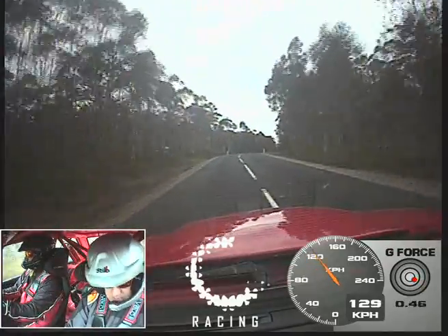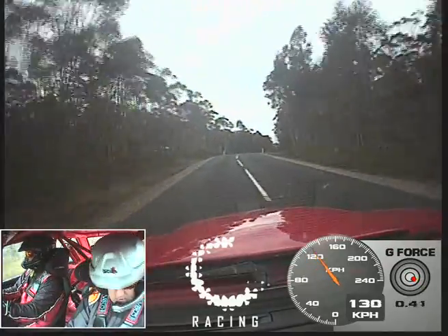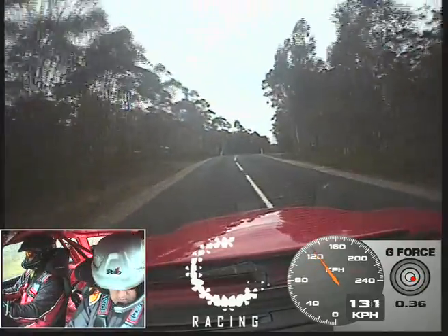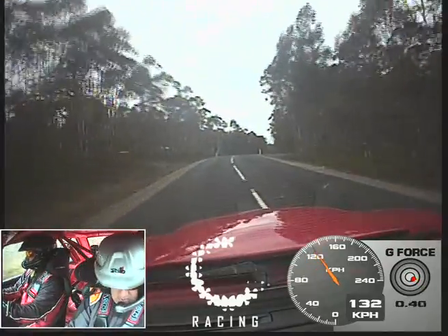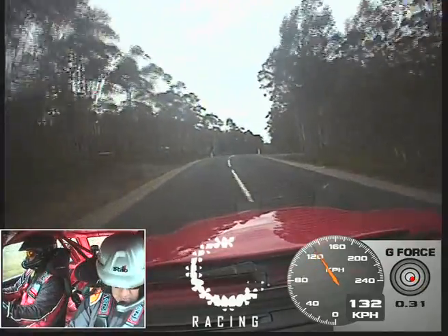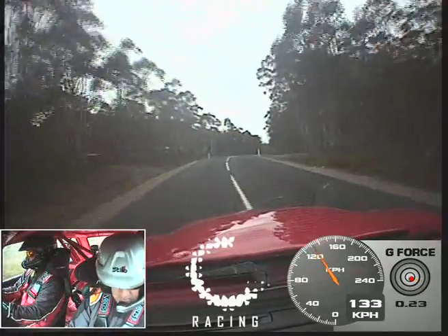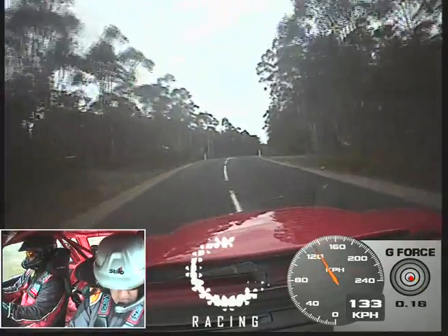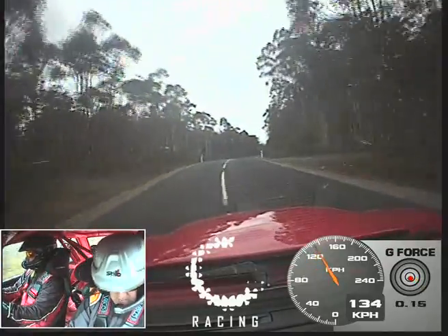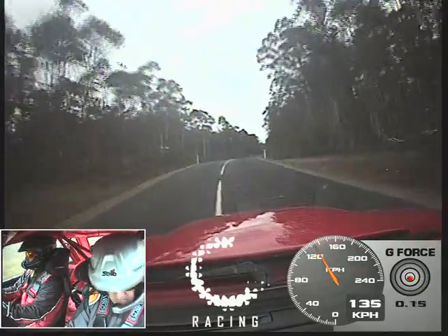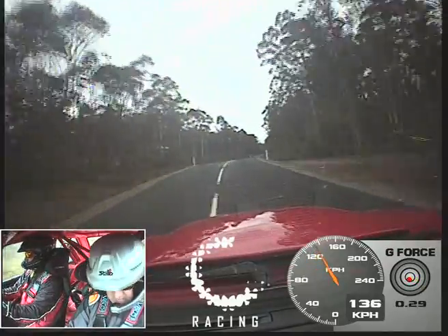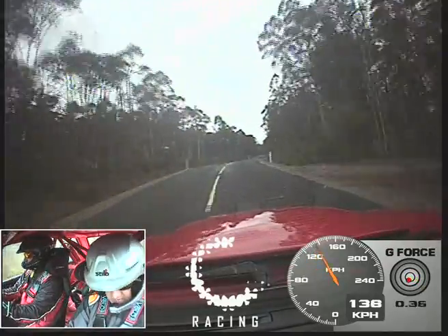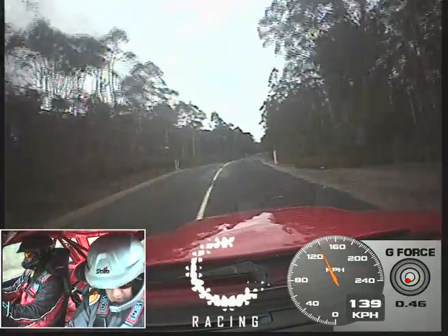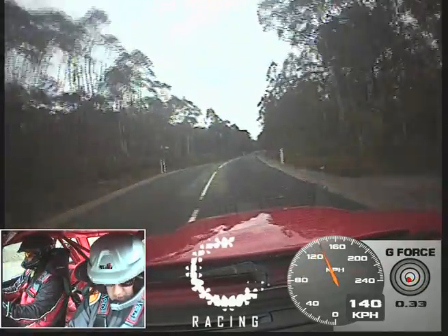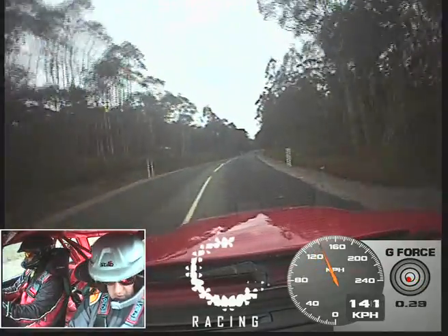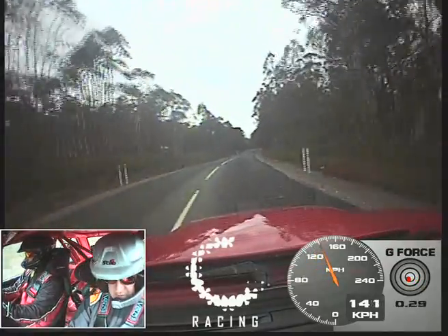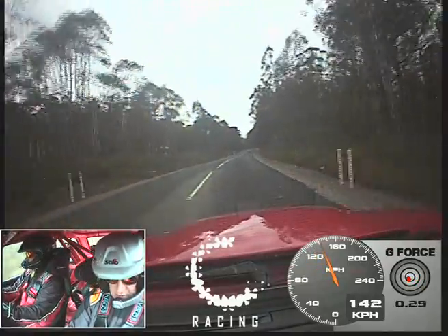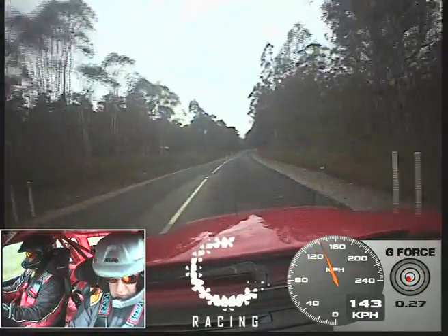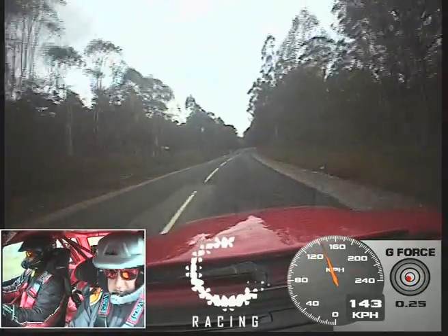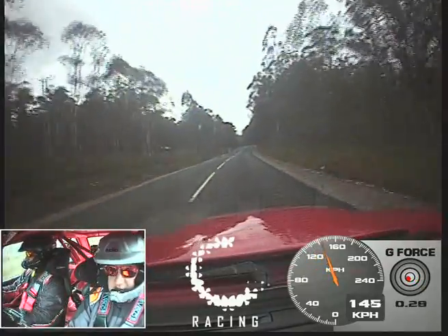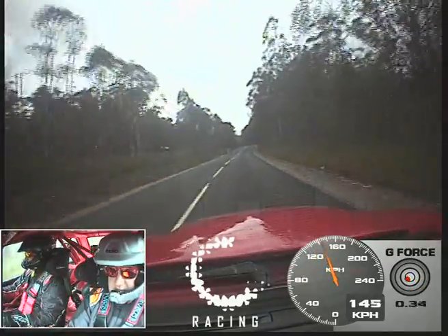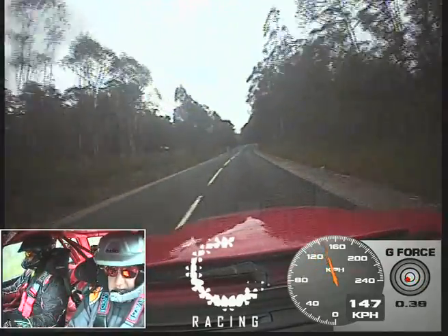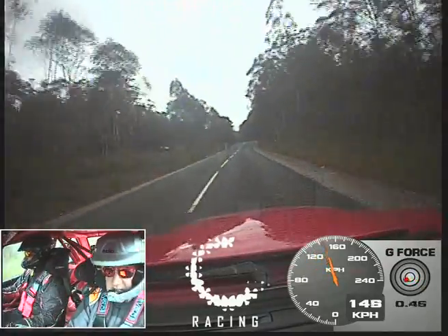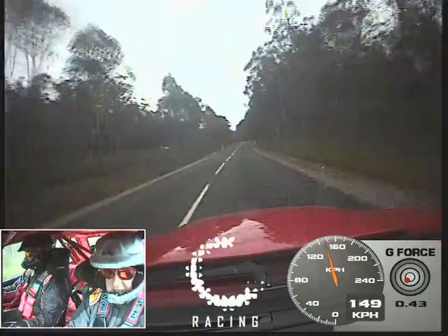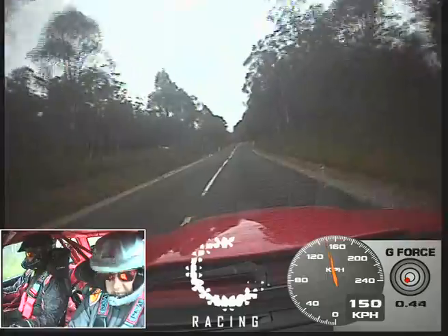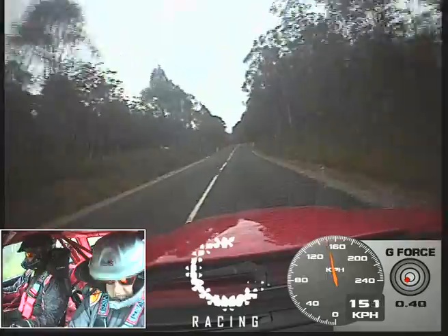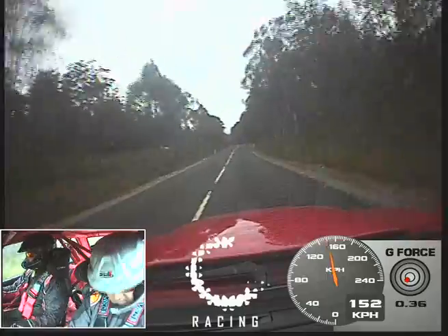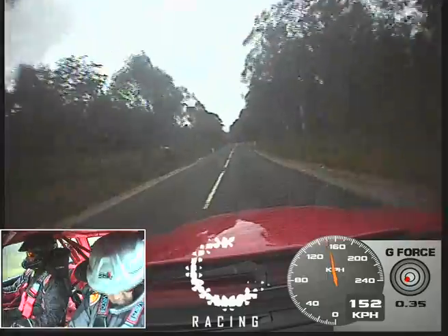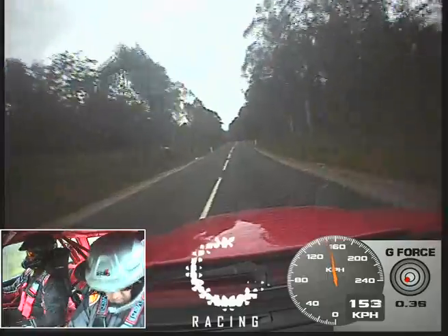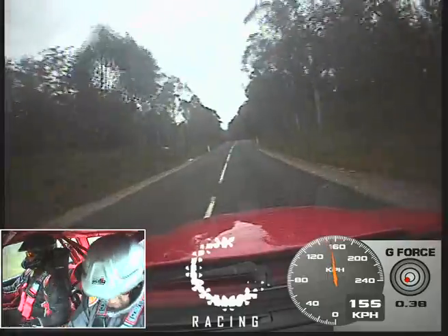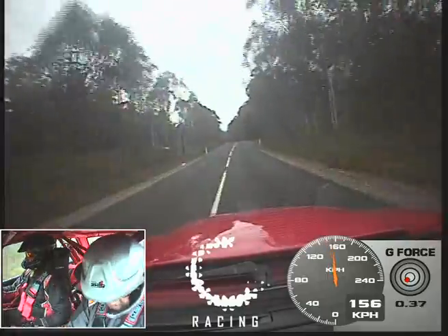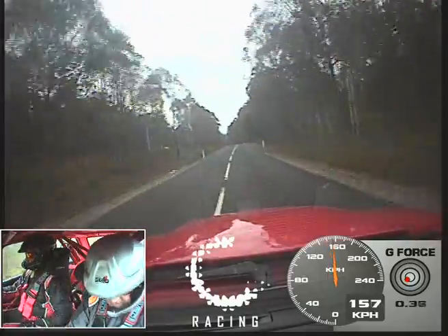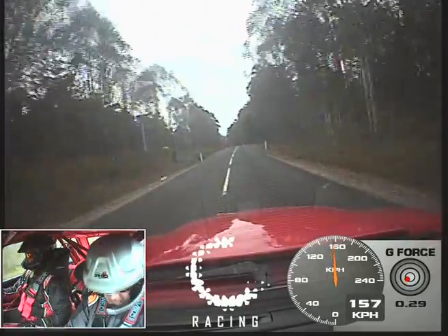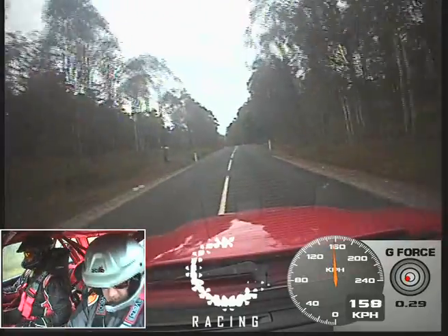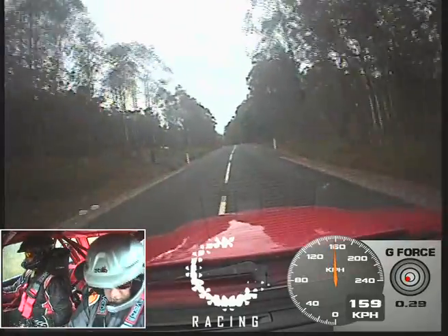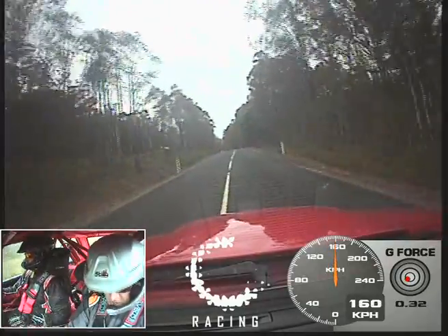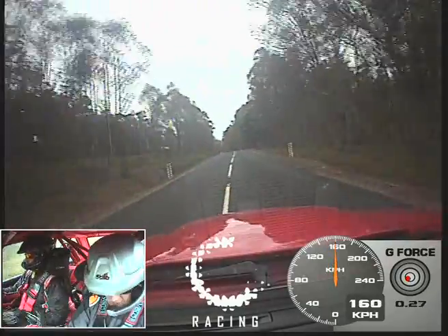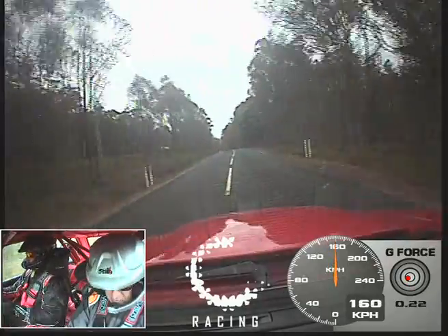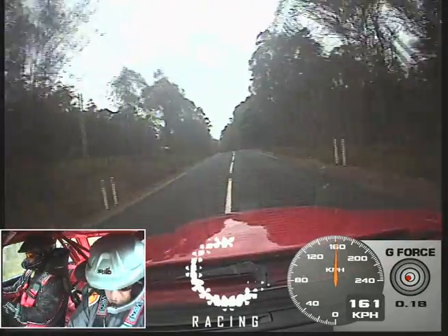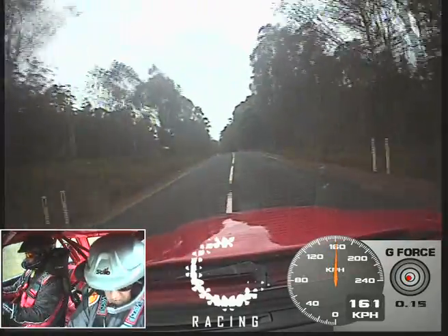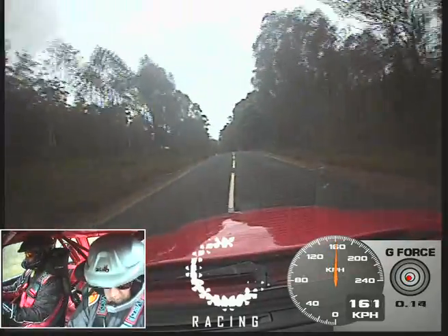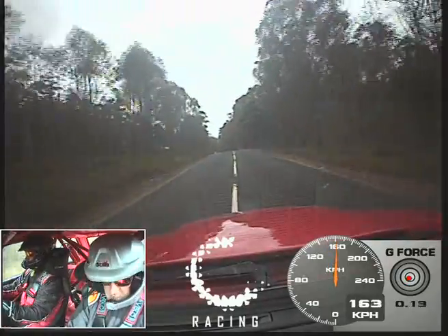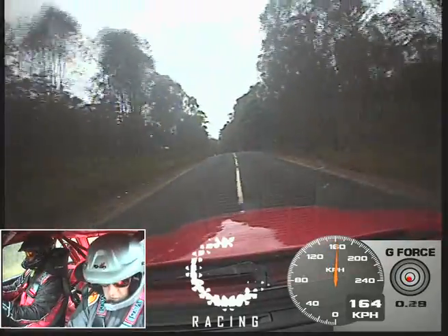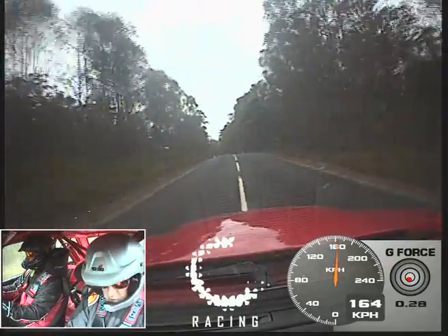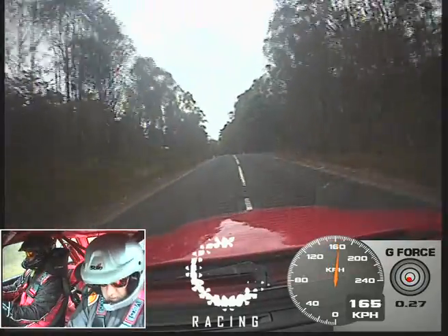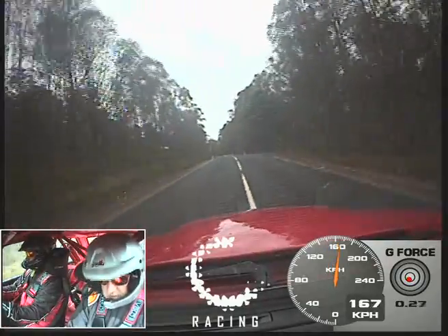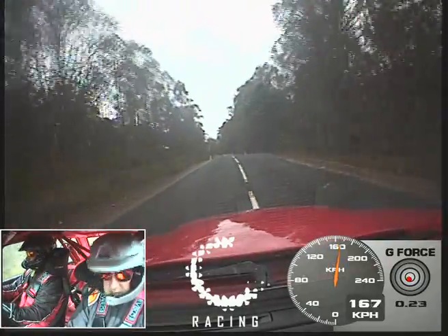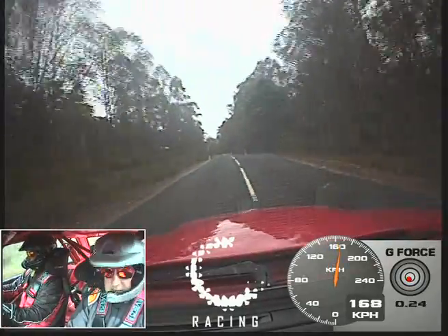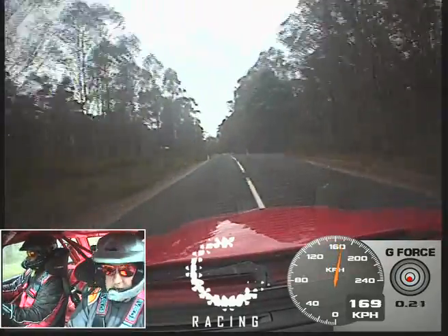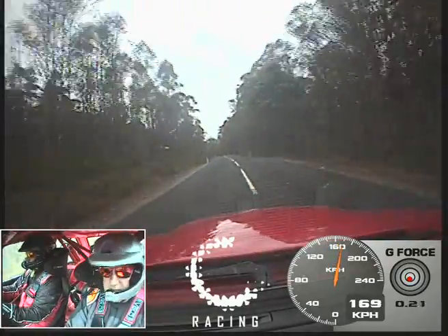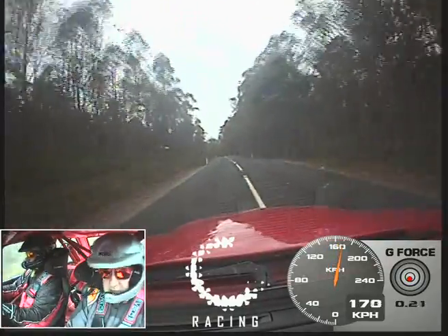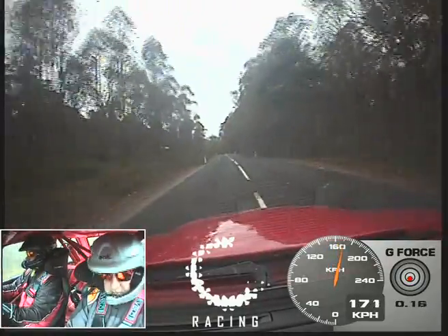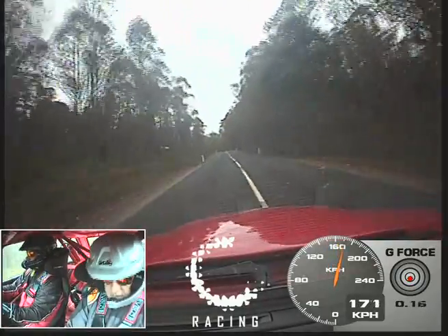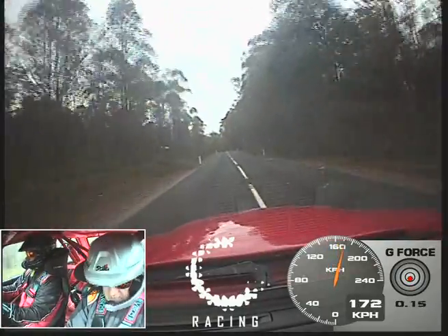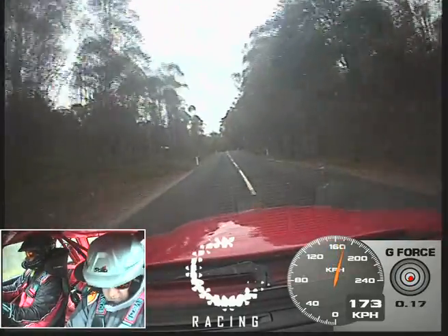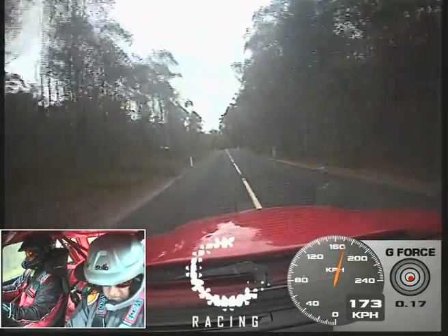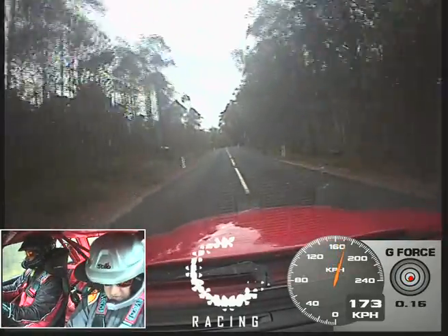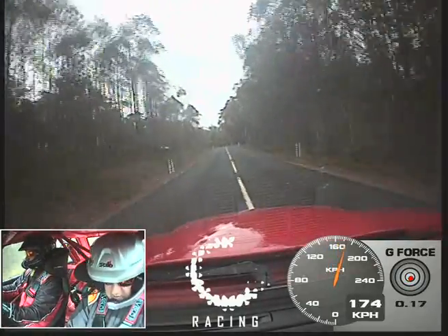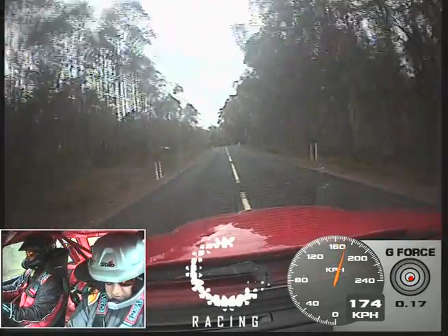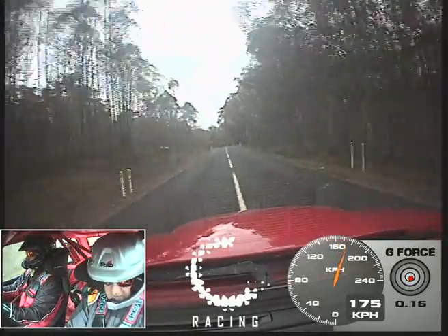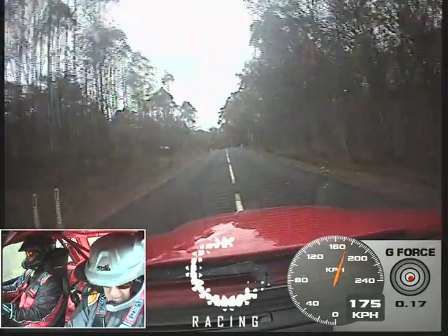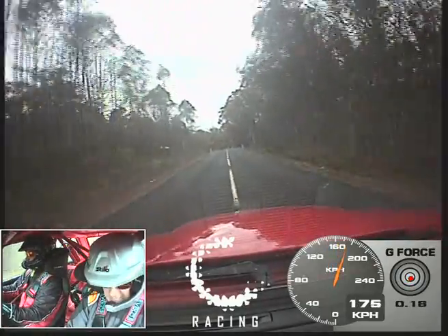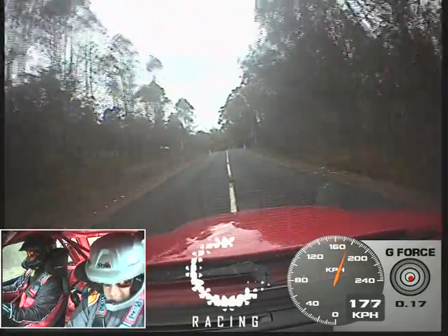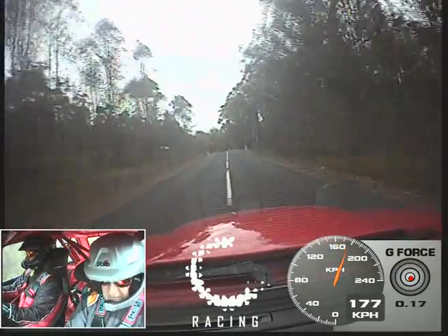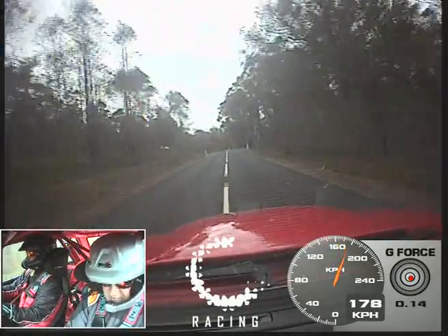10 left, and then a 10 left, and then a care into a 10 left. And a 9 right long, that tightens into an 8 downhill.